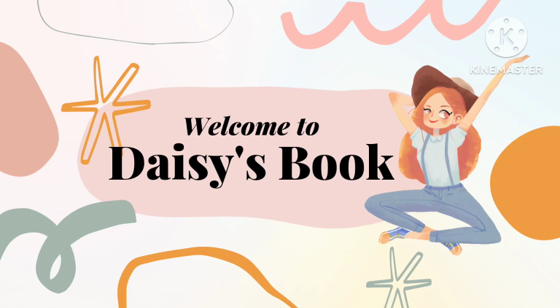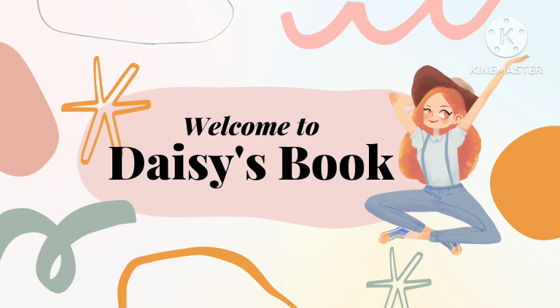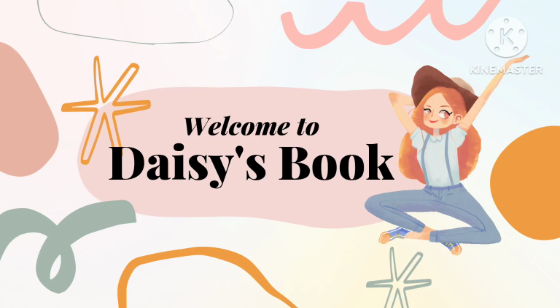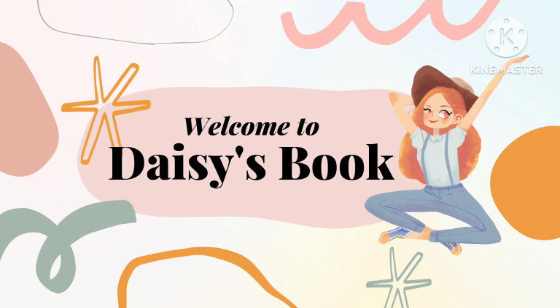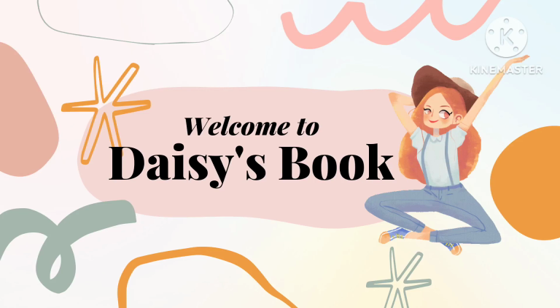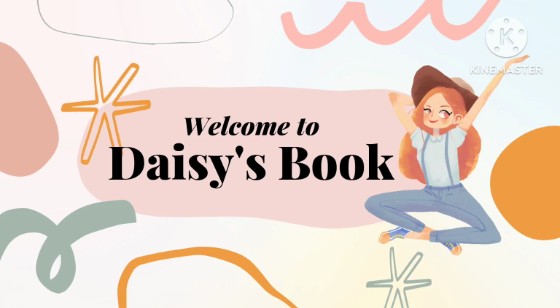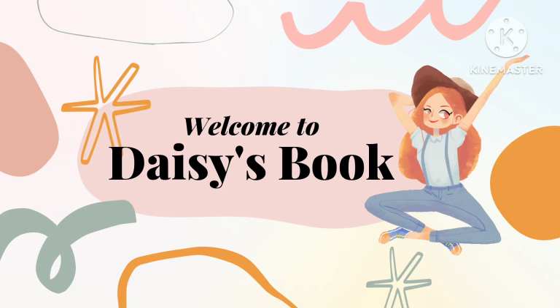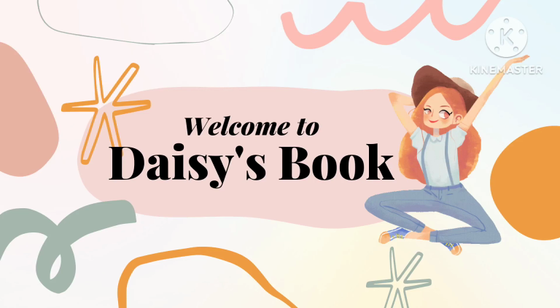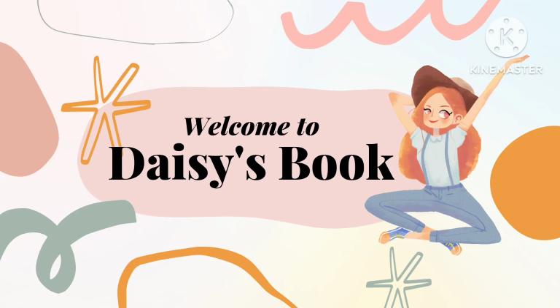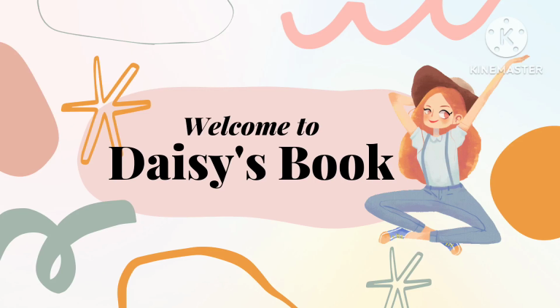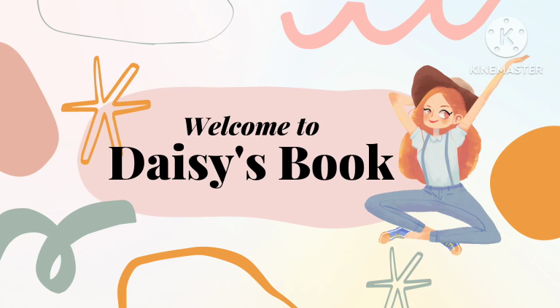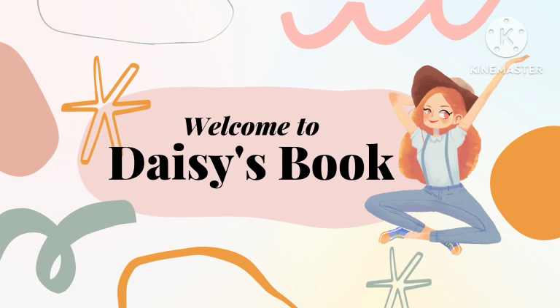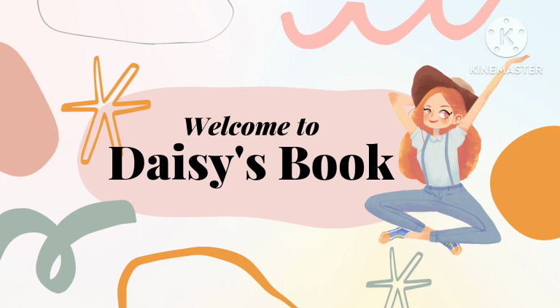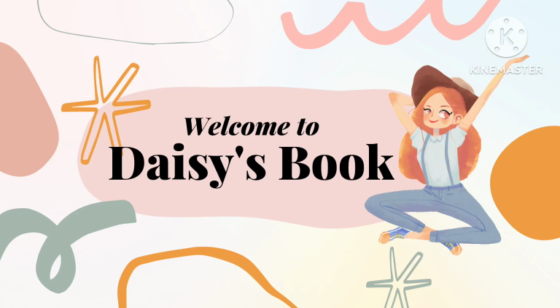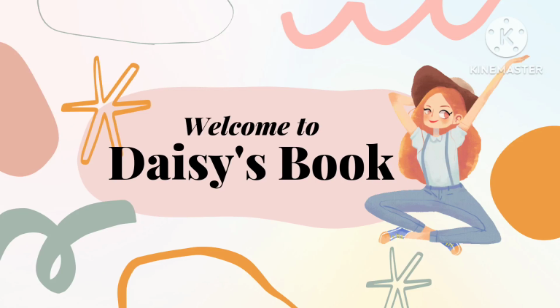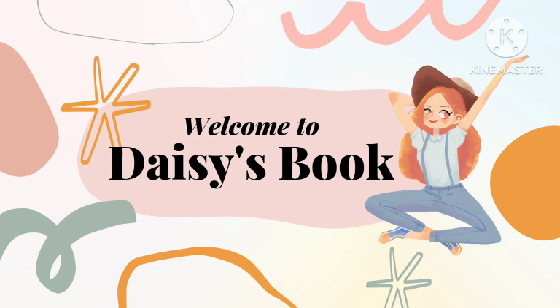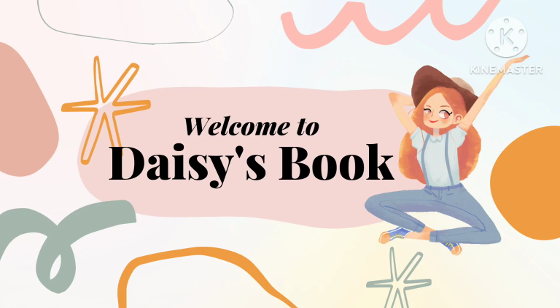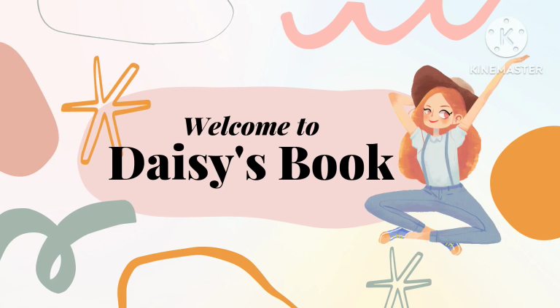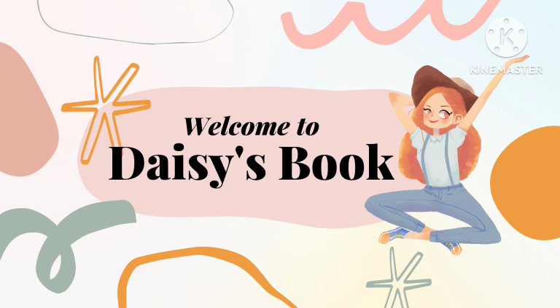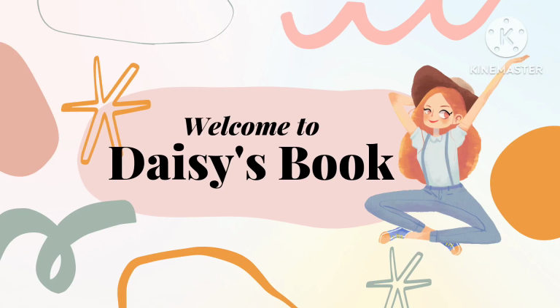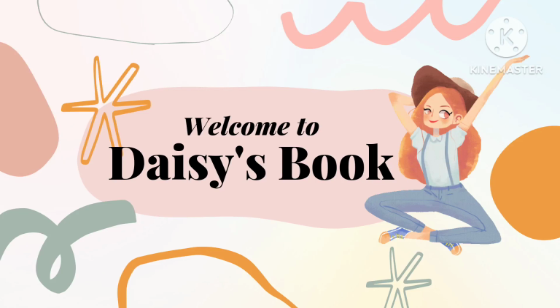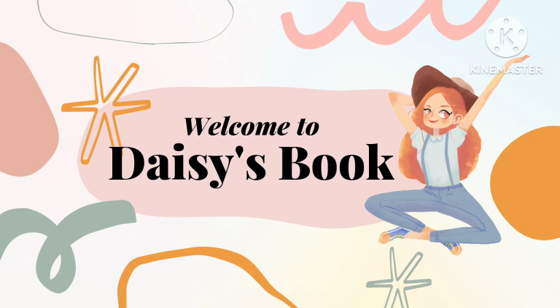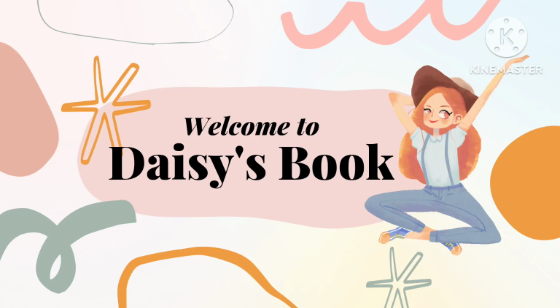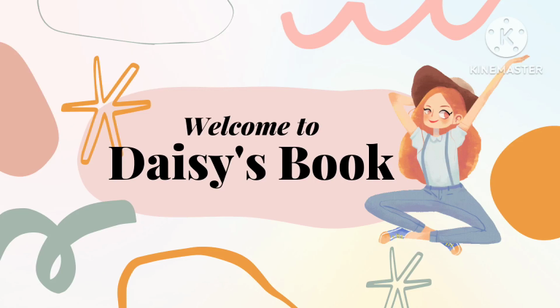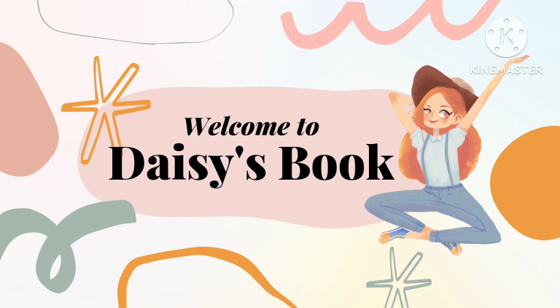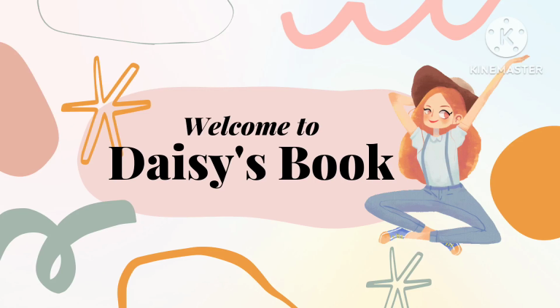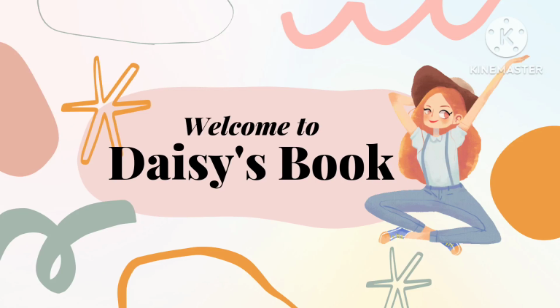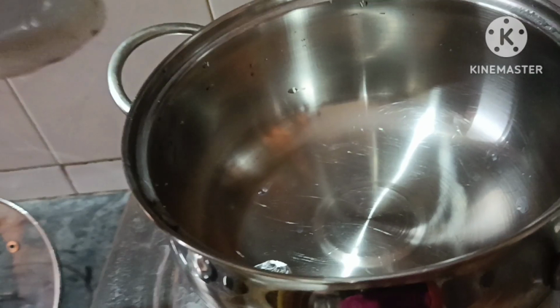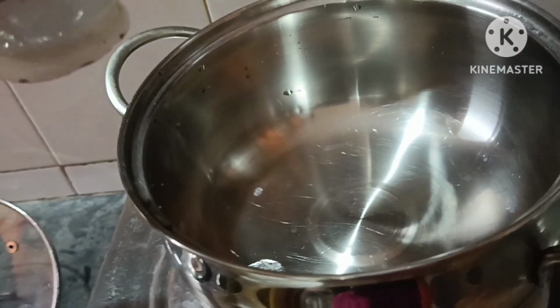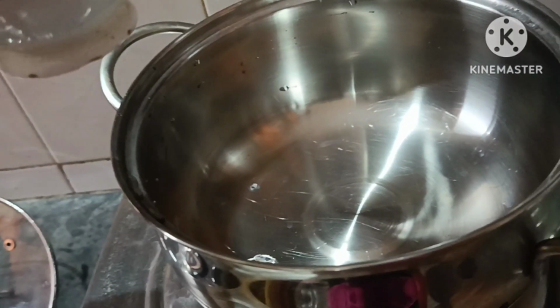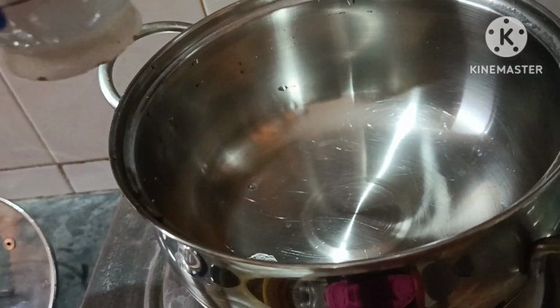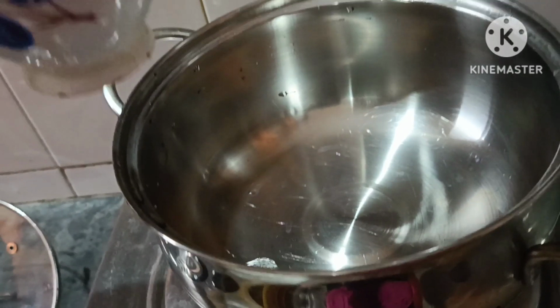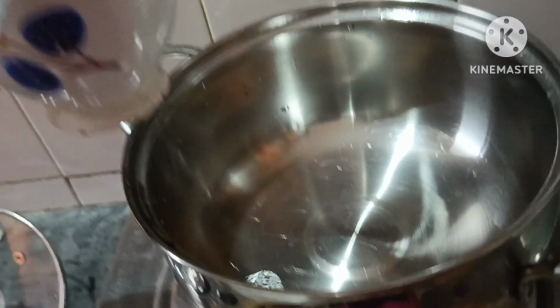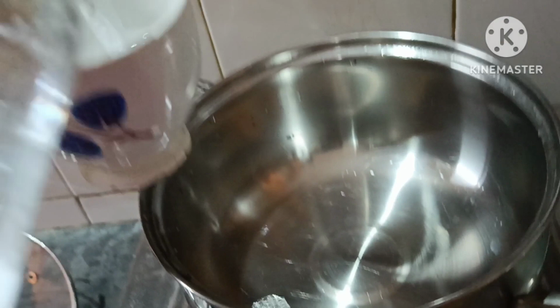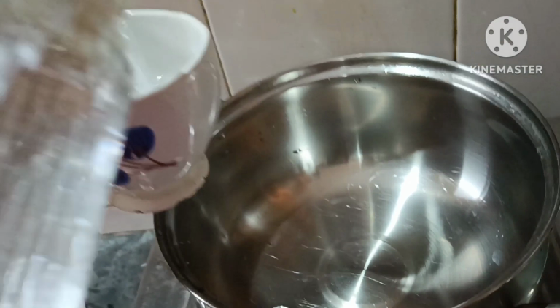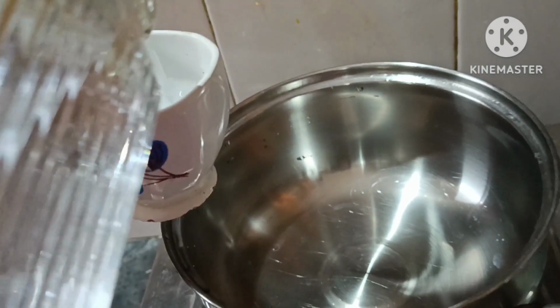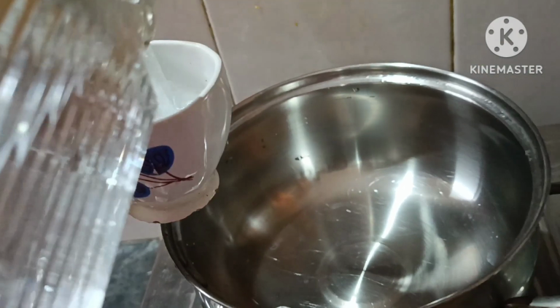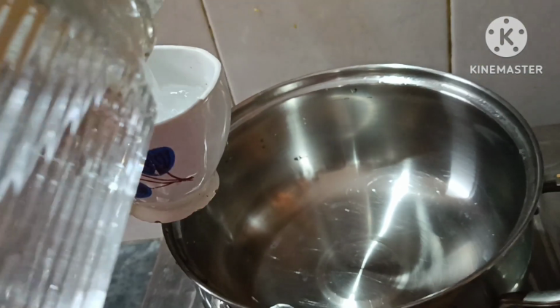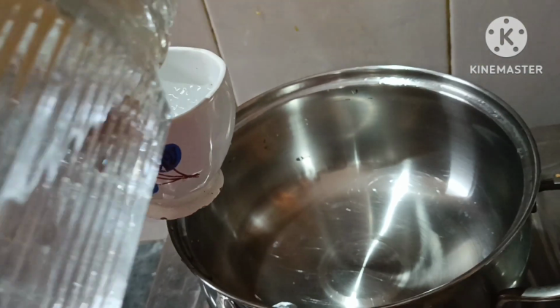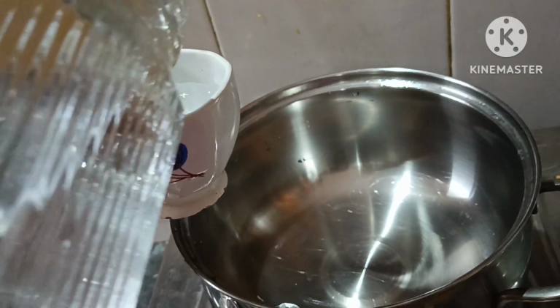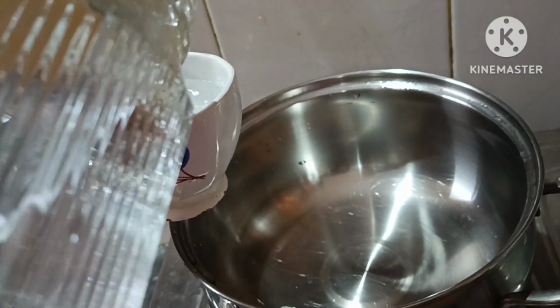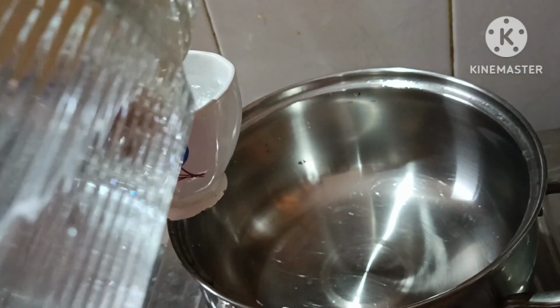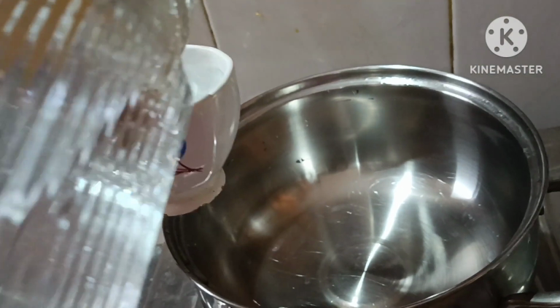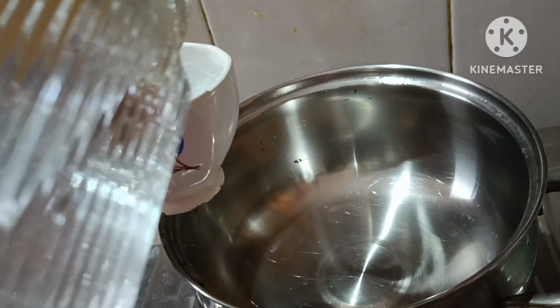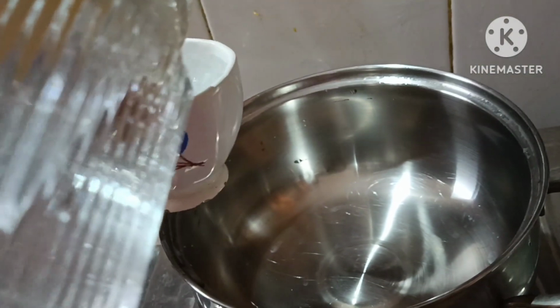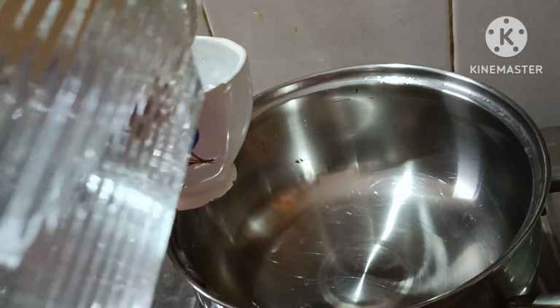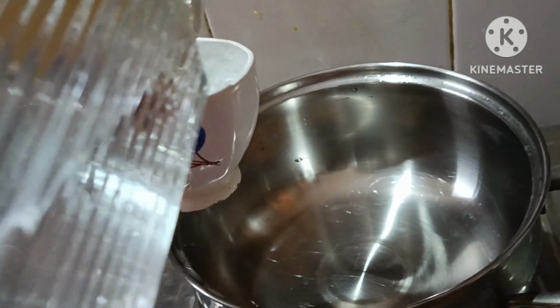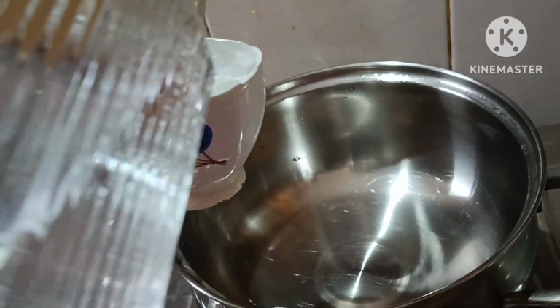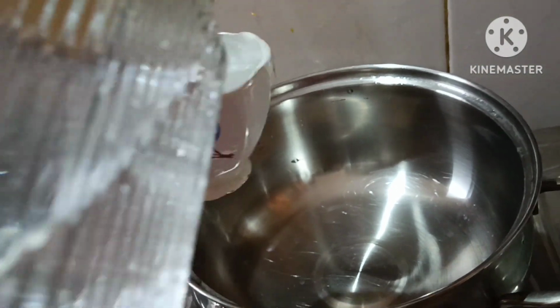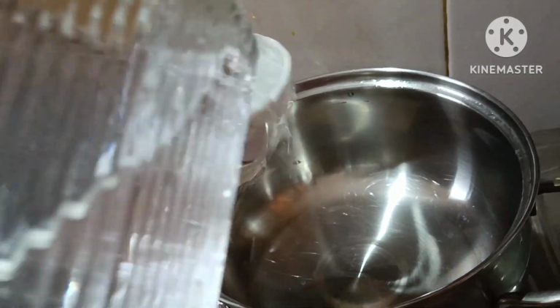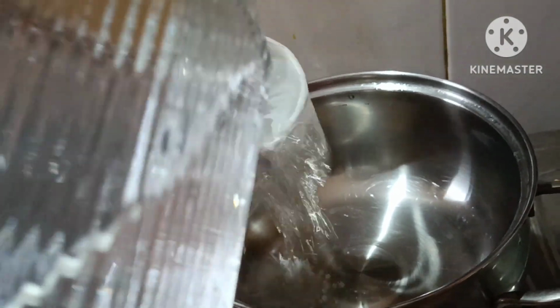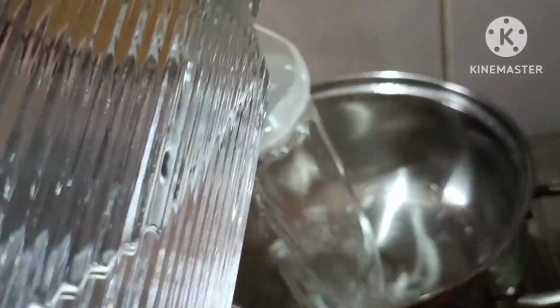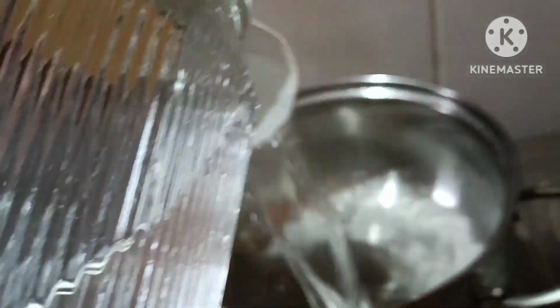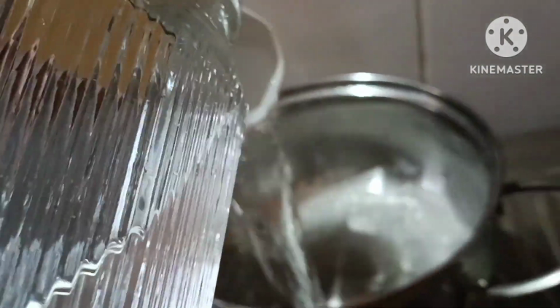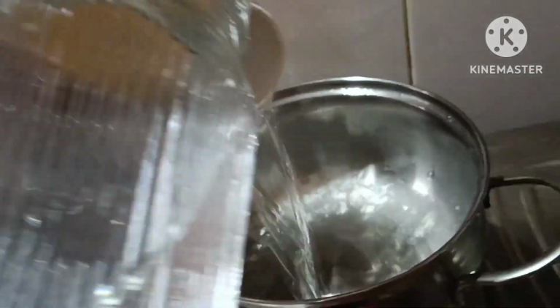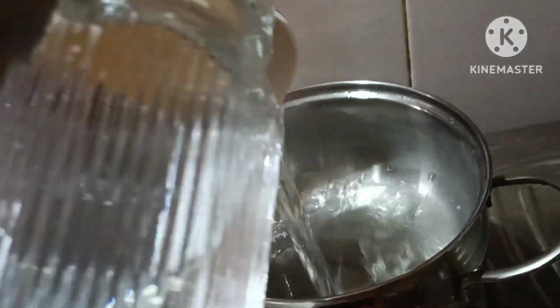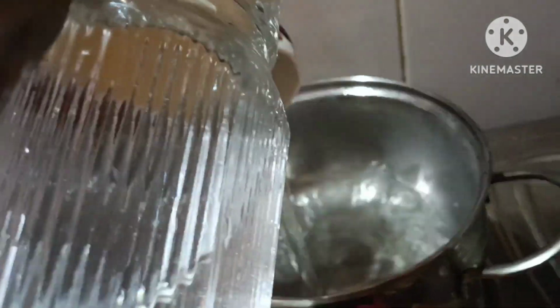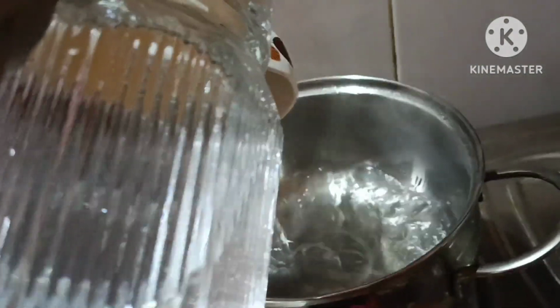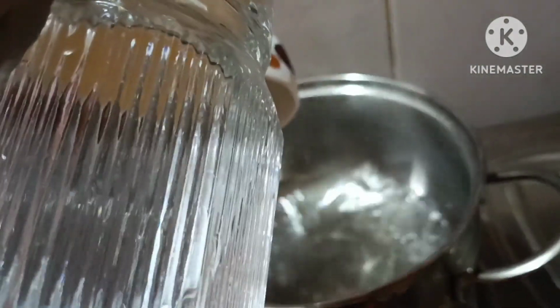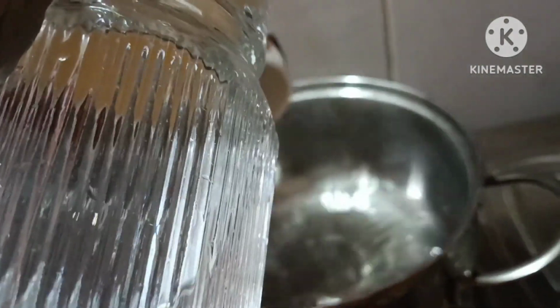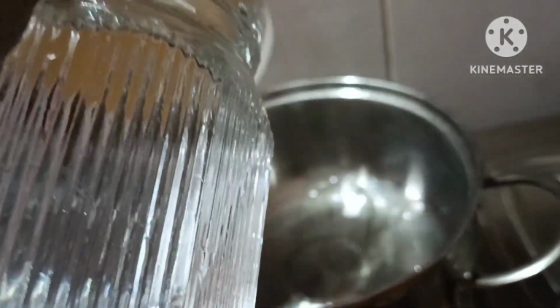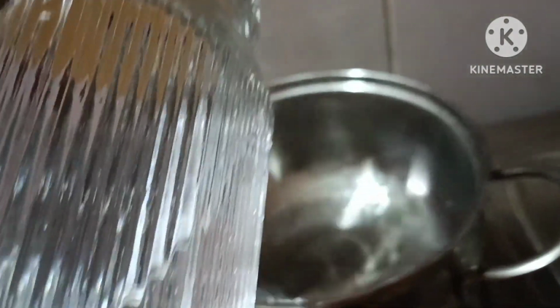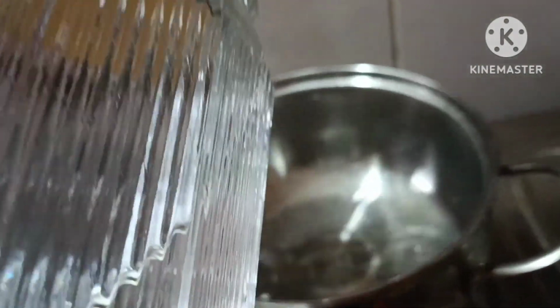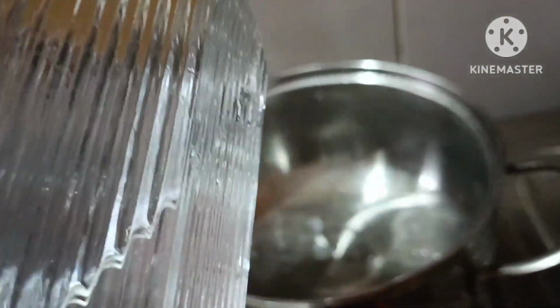Welcome to Dez's Book. Today, we are going to cook the tea. It's hot, hot tea.